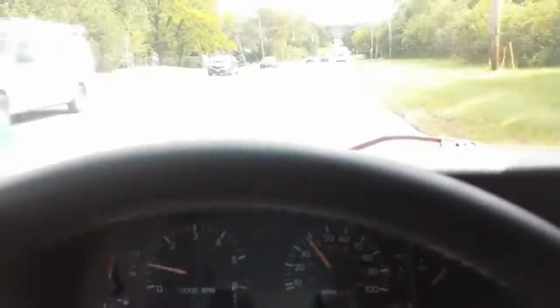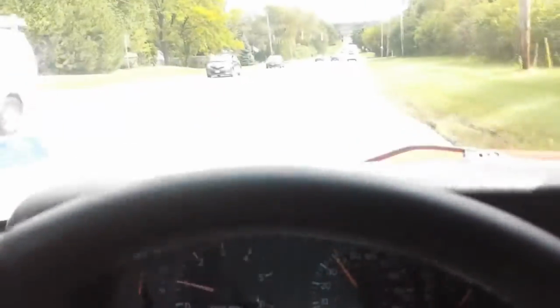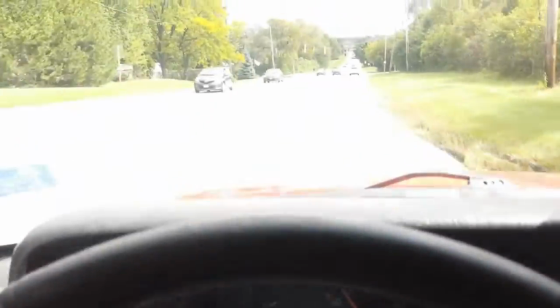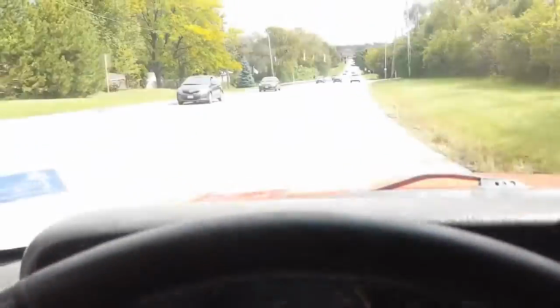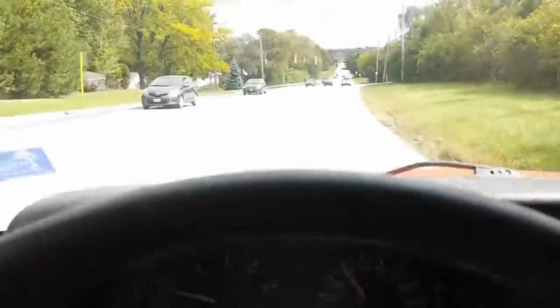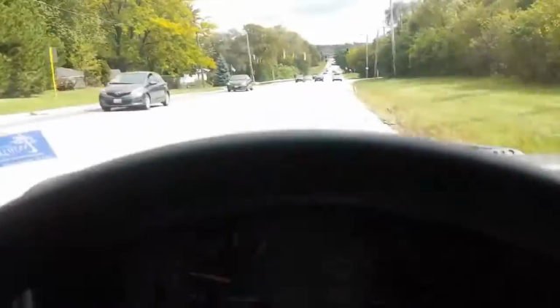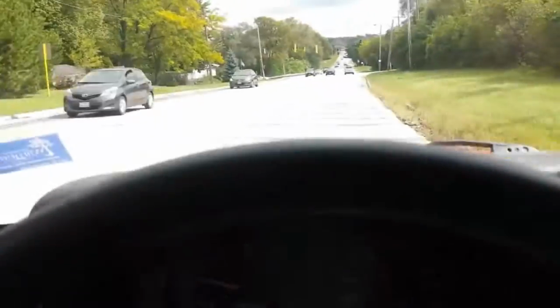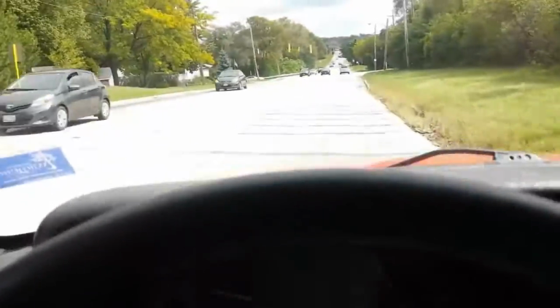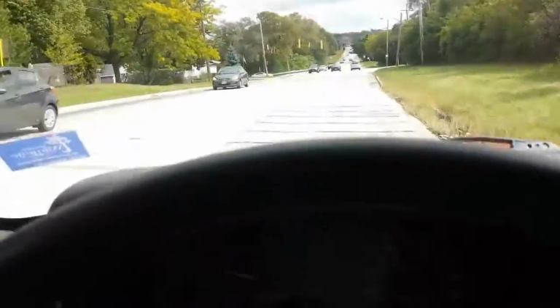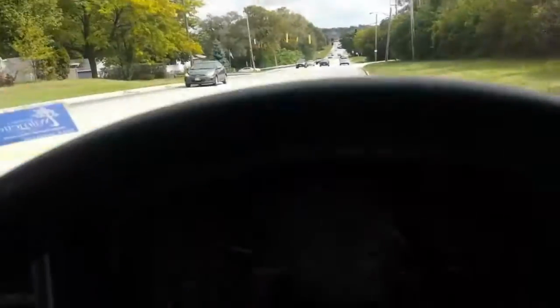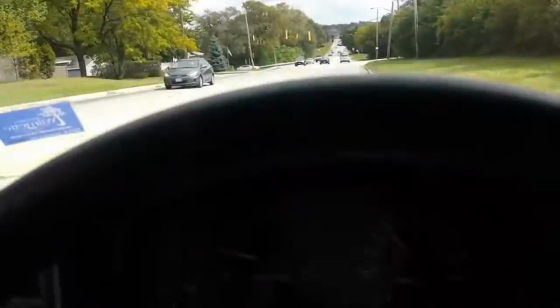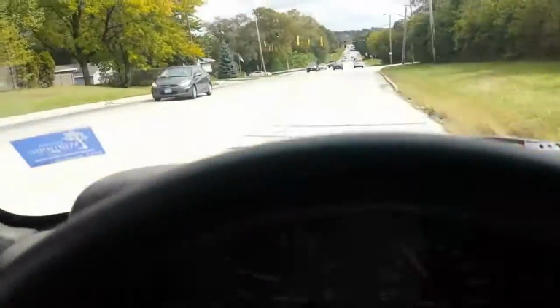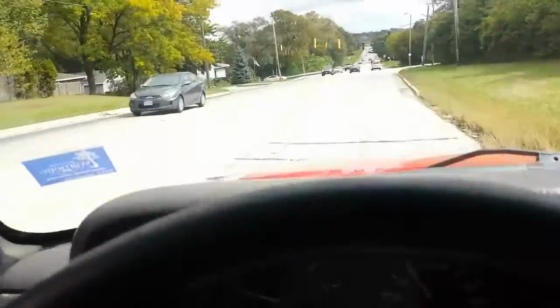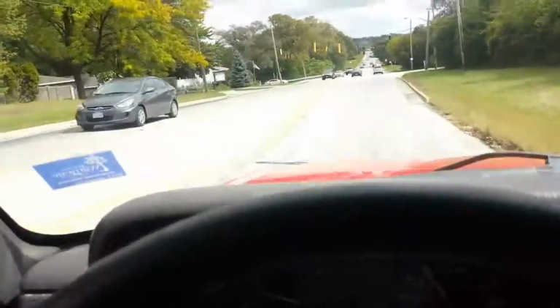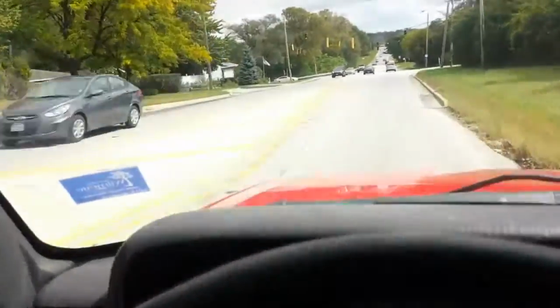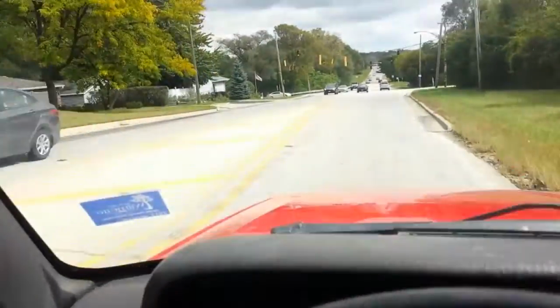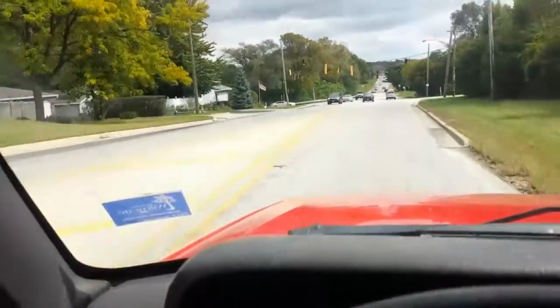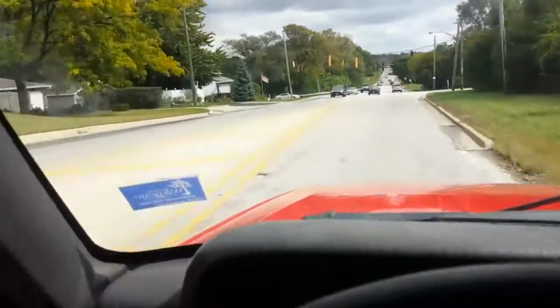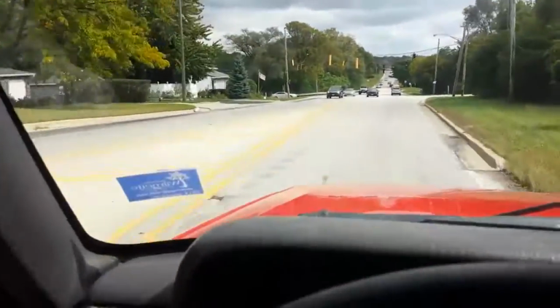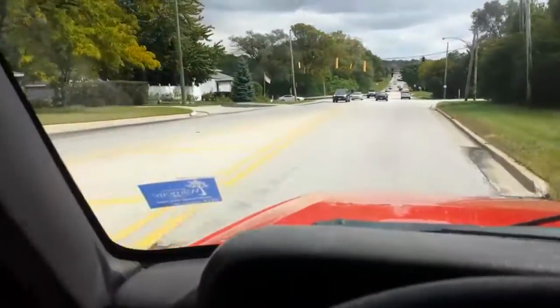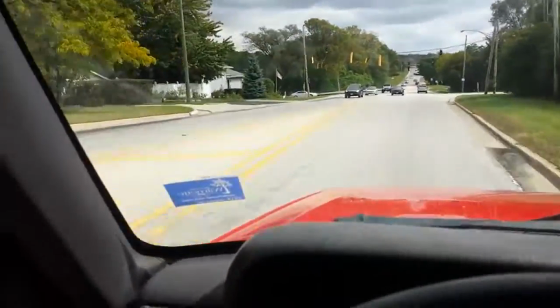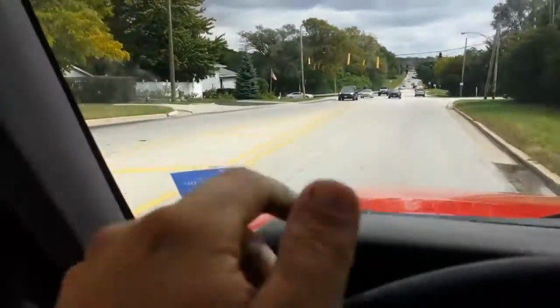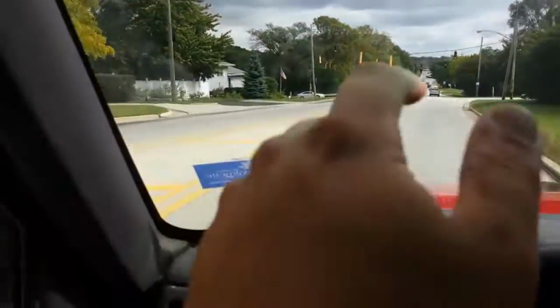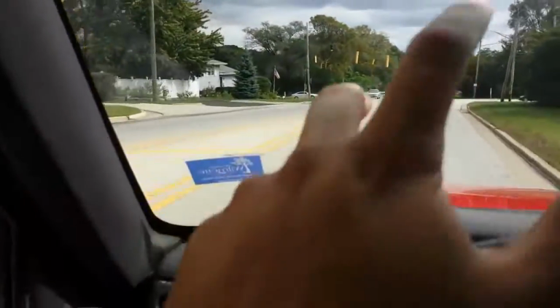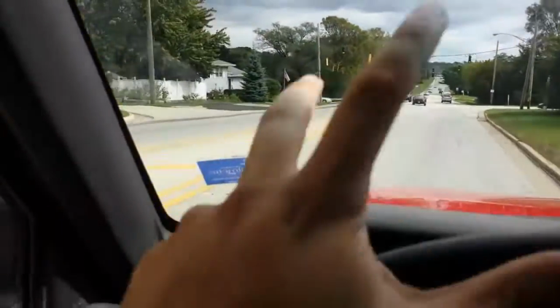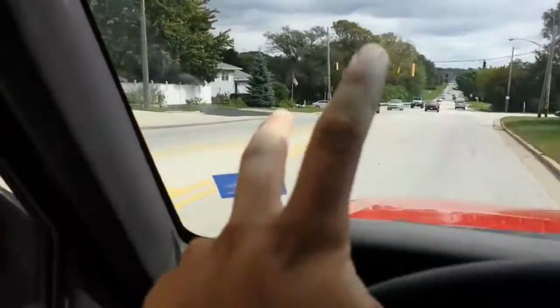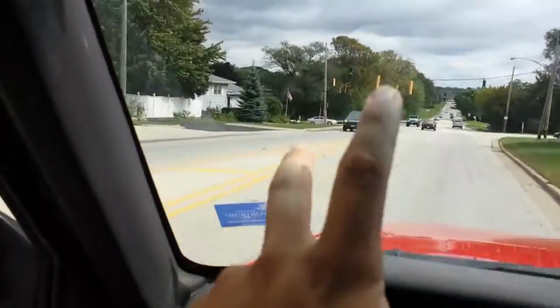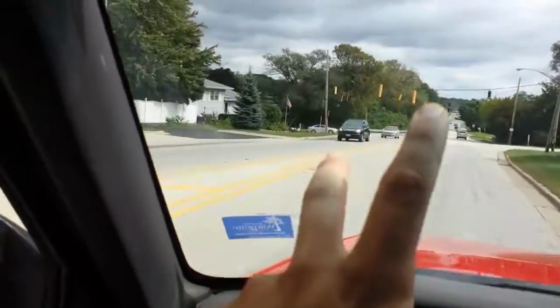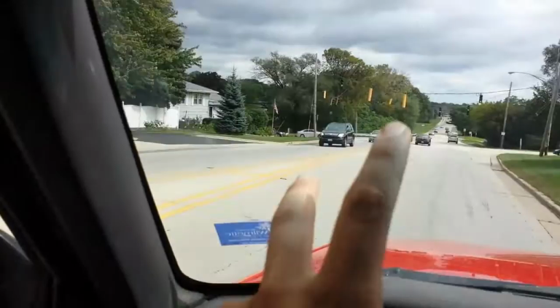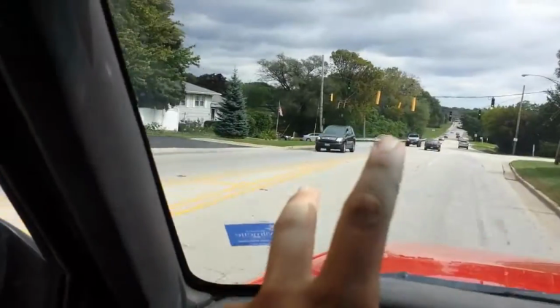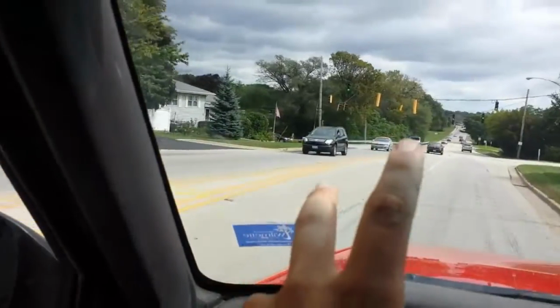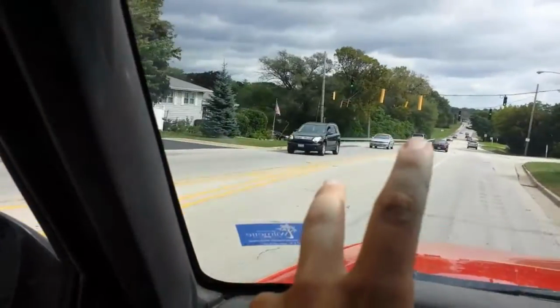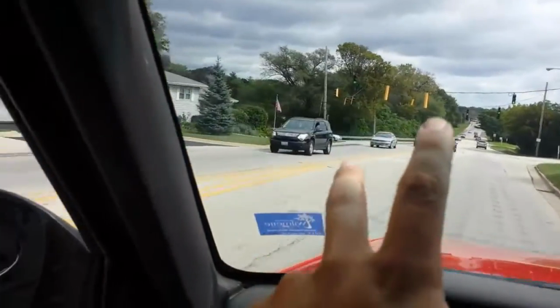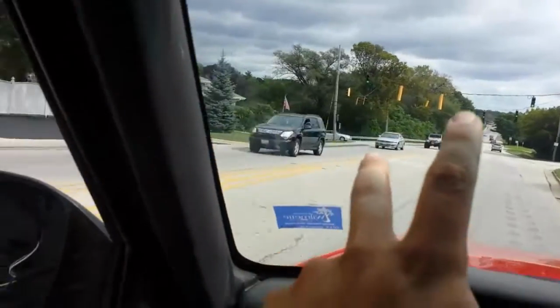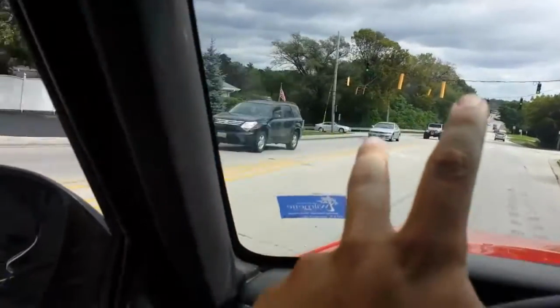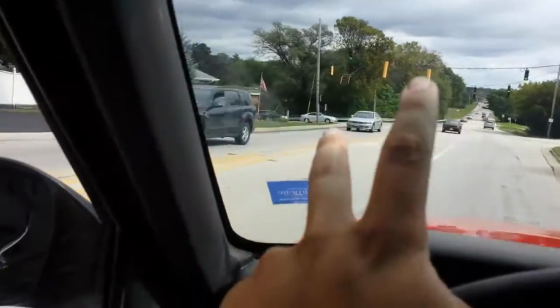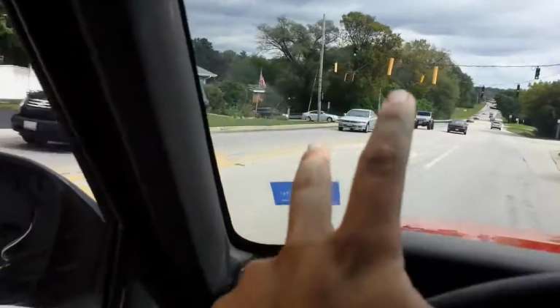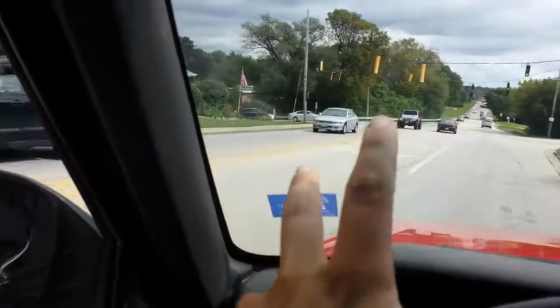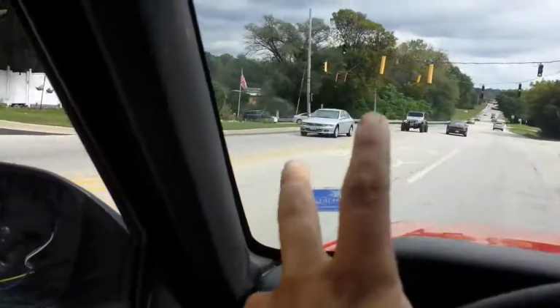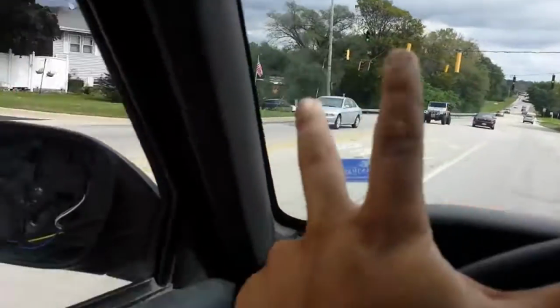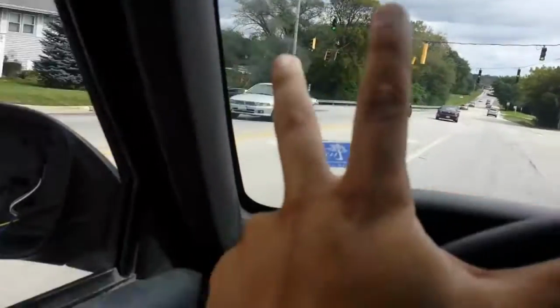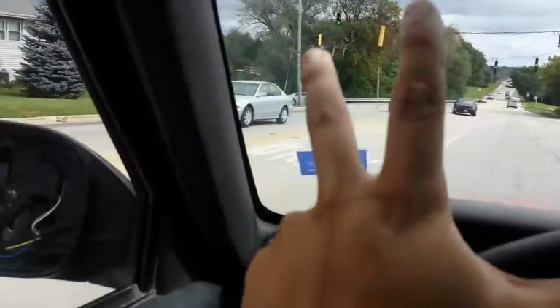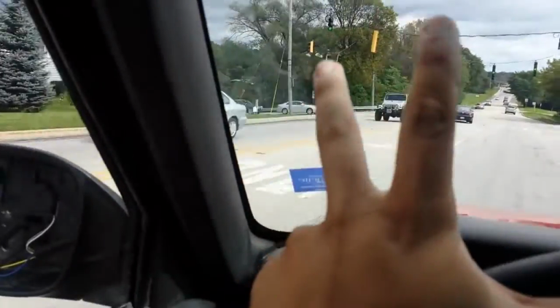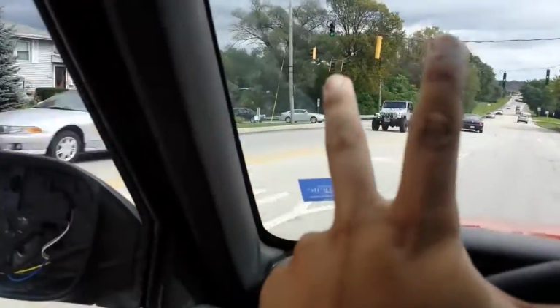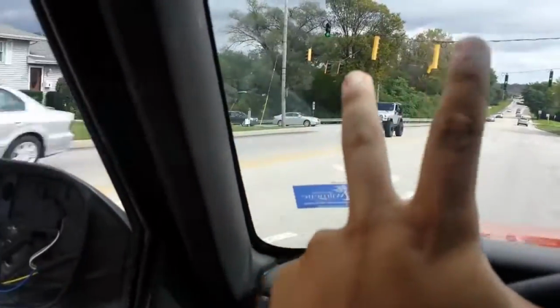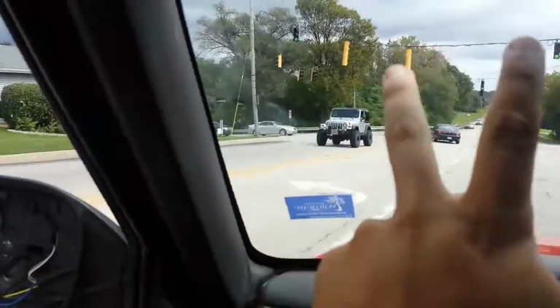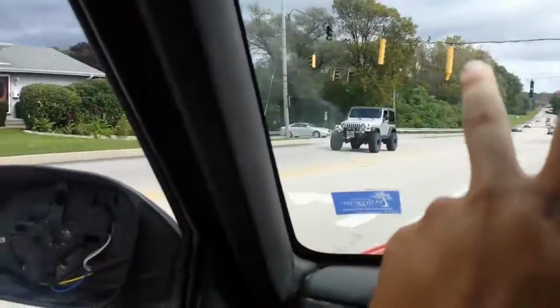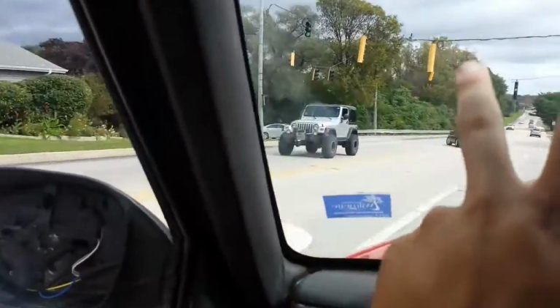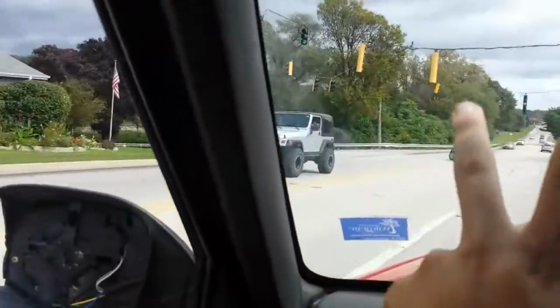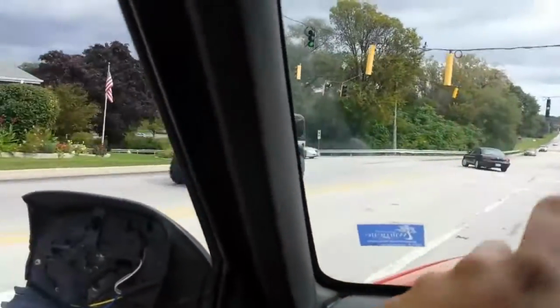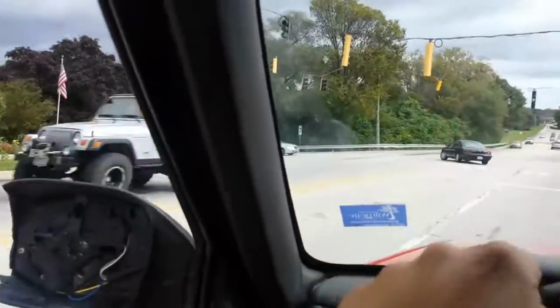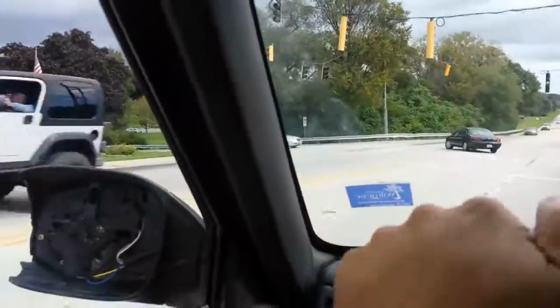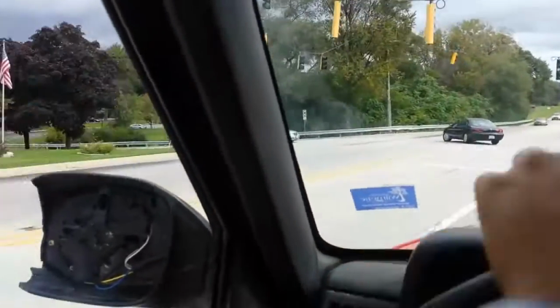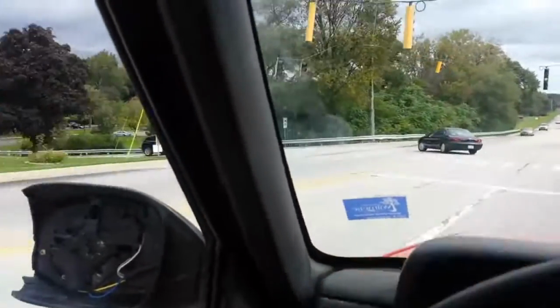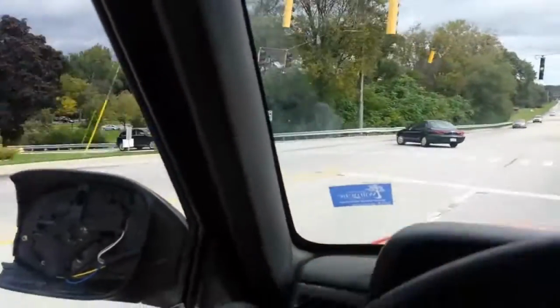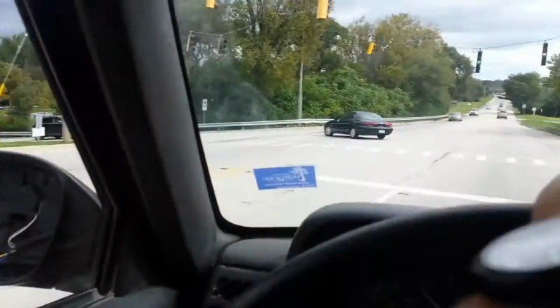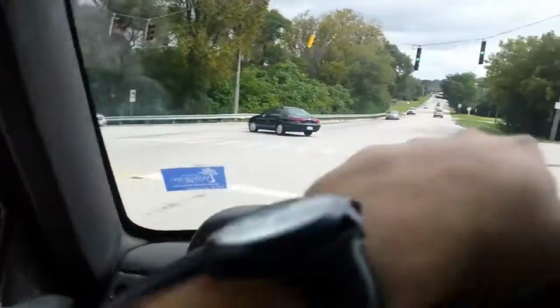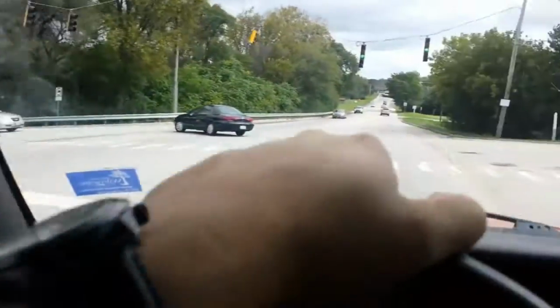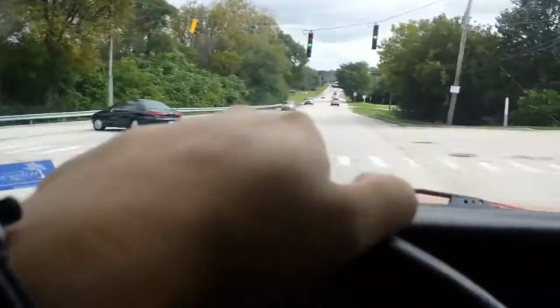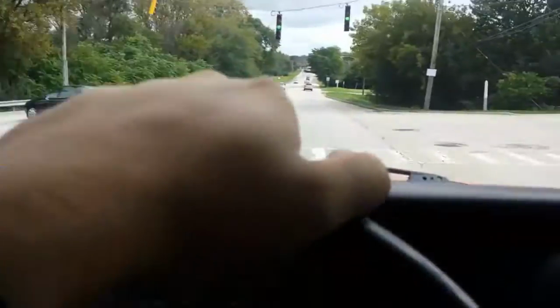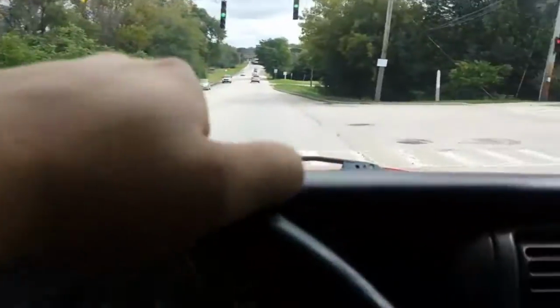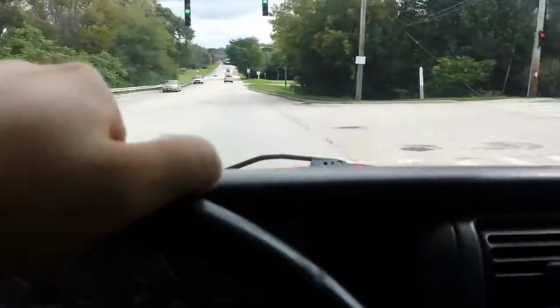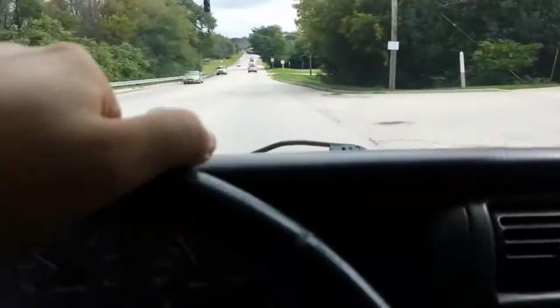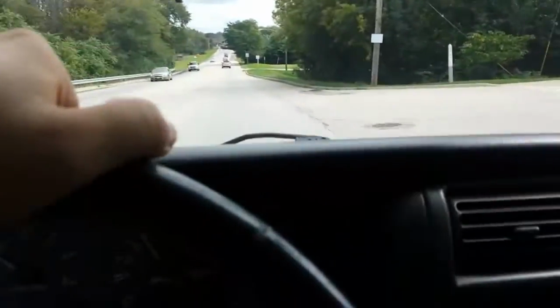Here comes a Jeep person — I don't know if you'll be able to see them on the video. We're going to give them a wave. And they wave back. Very nice.